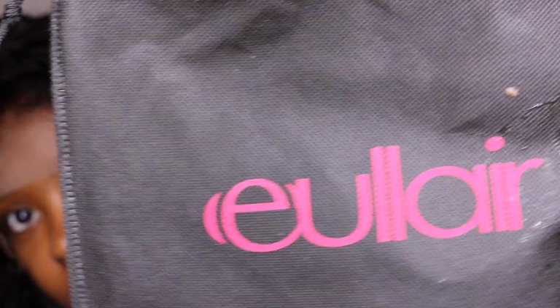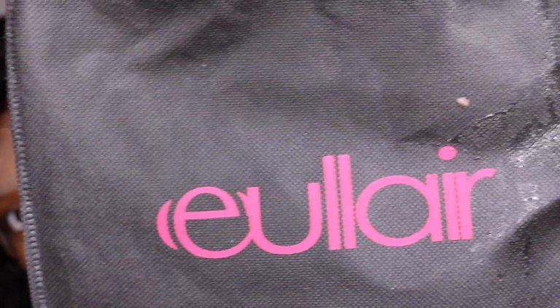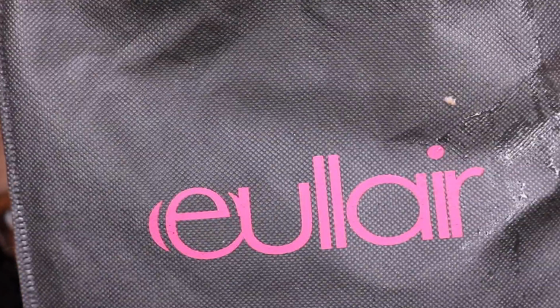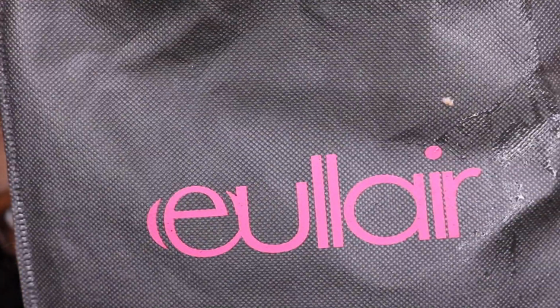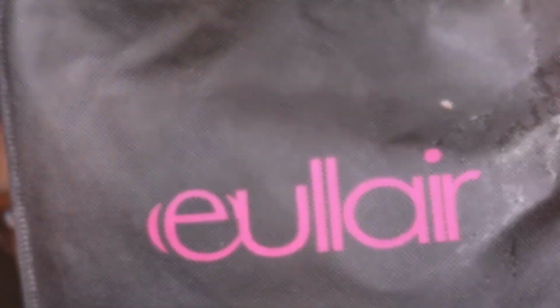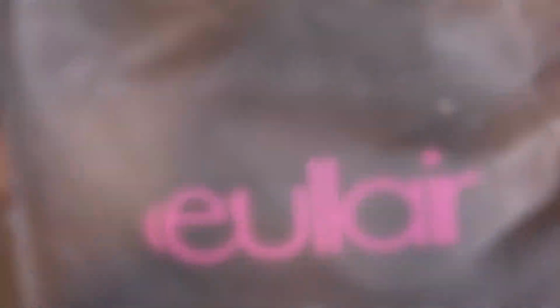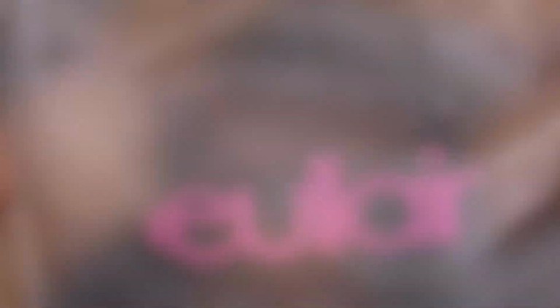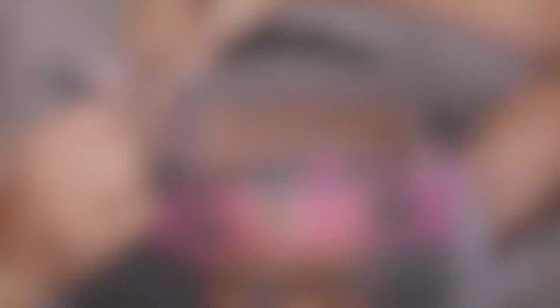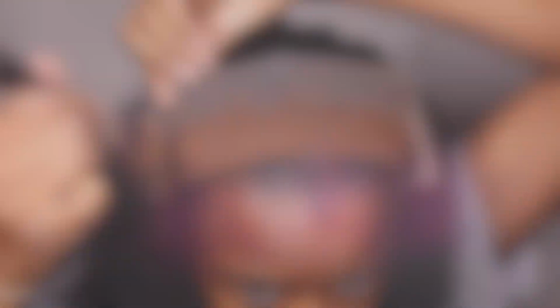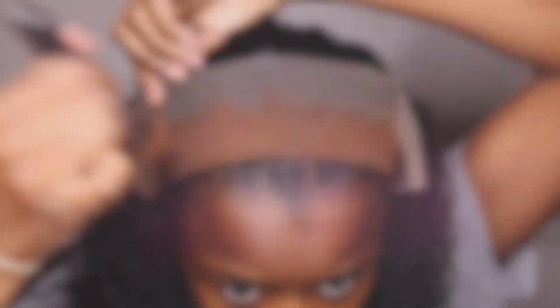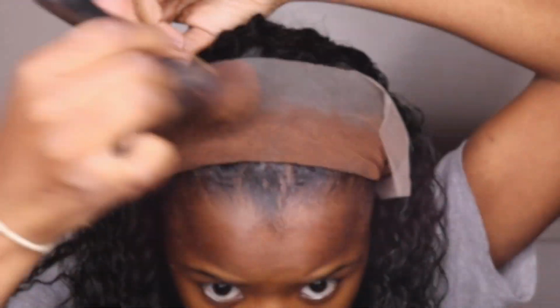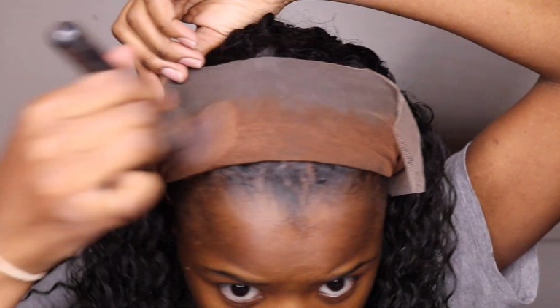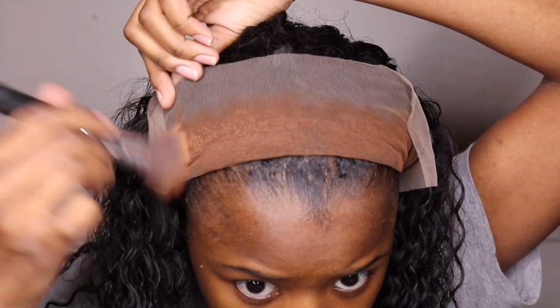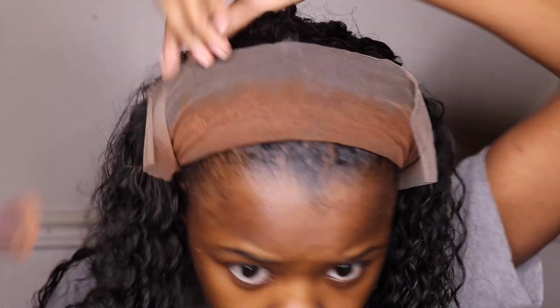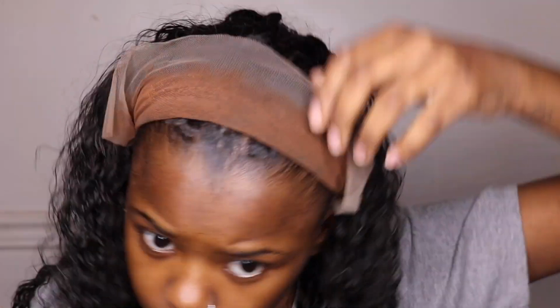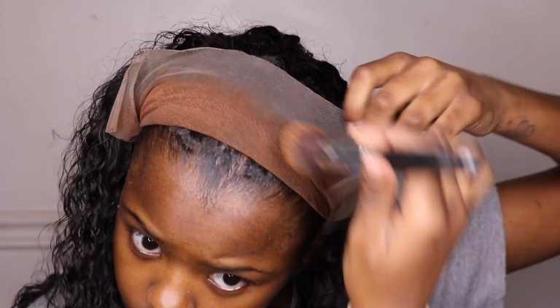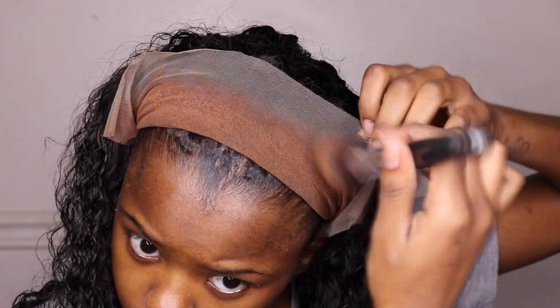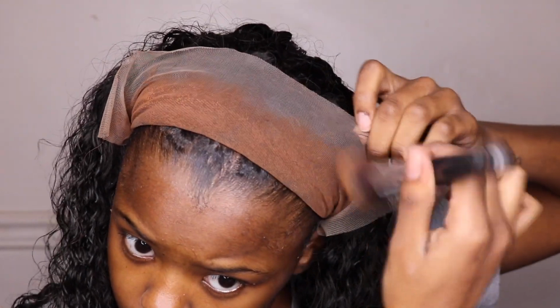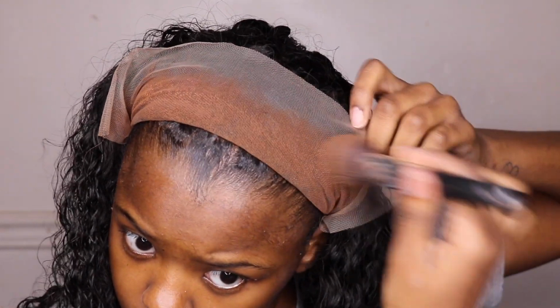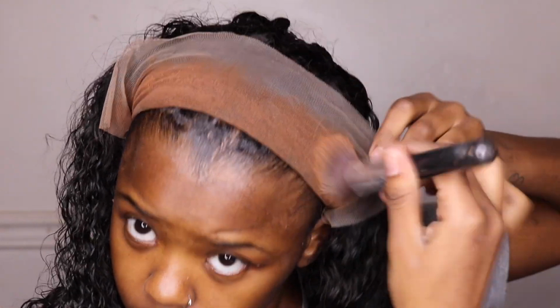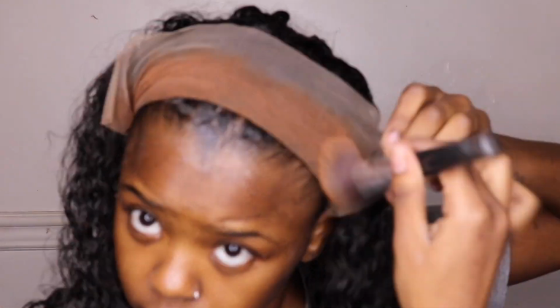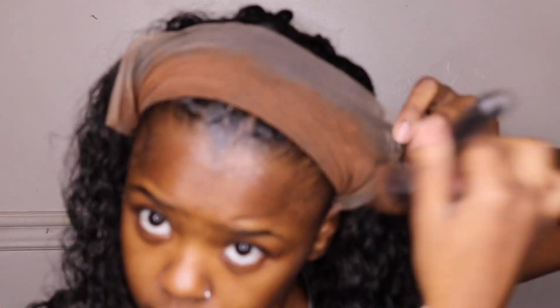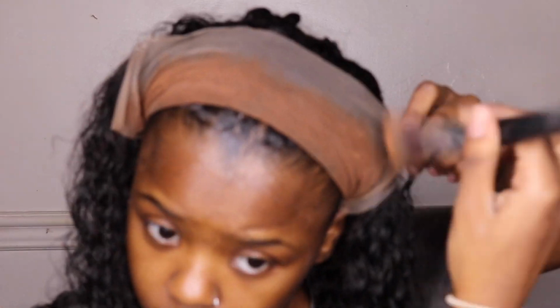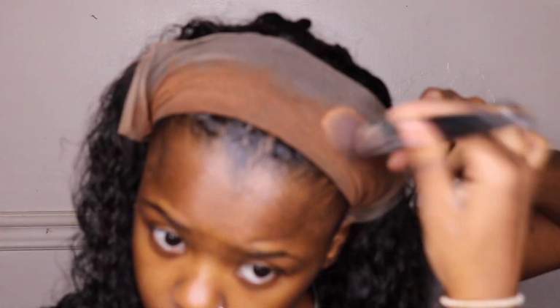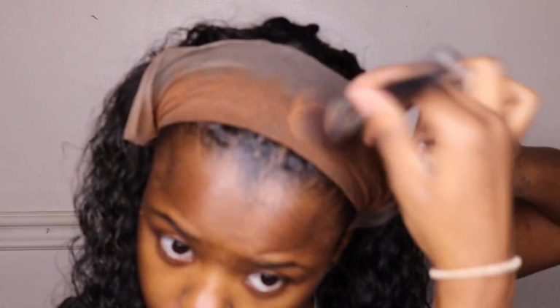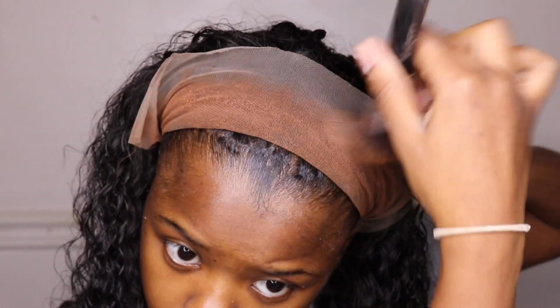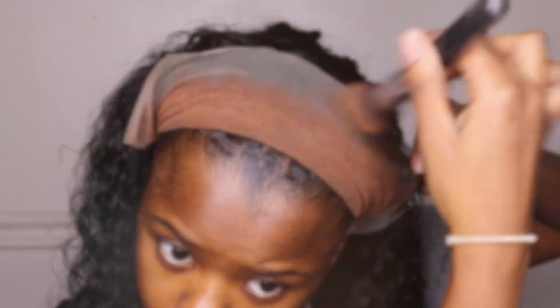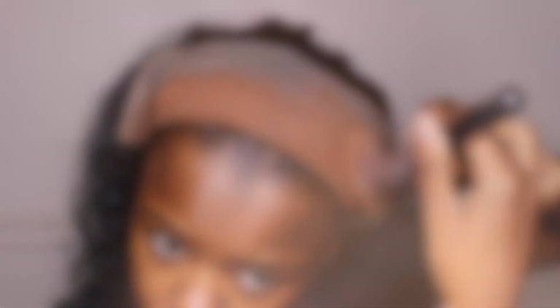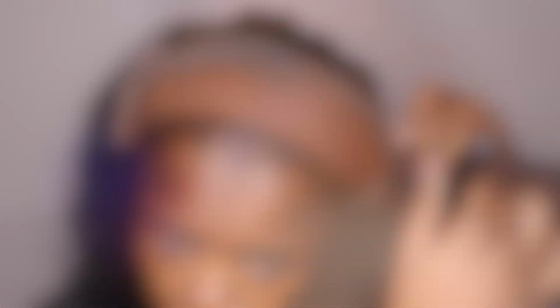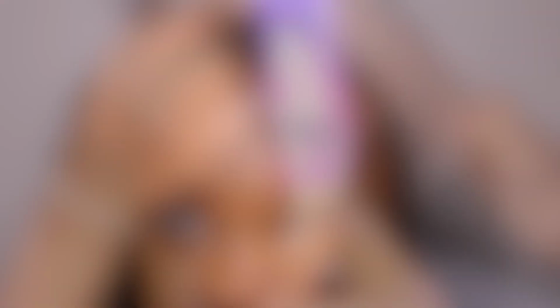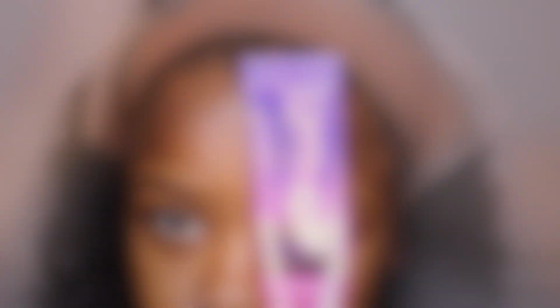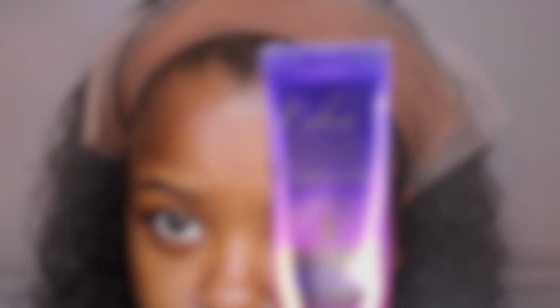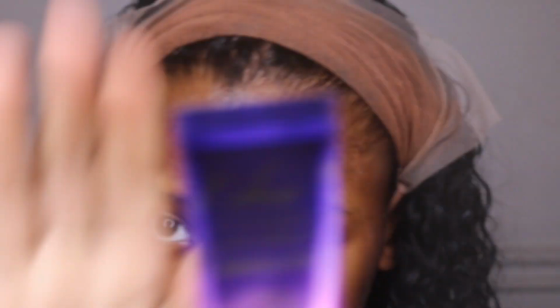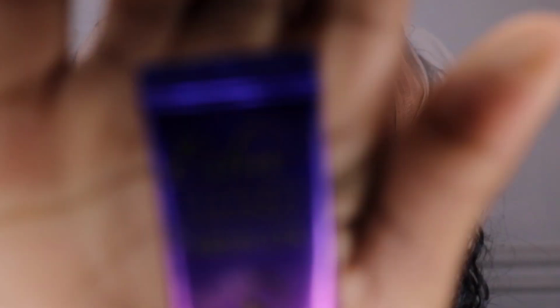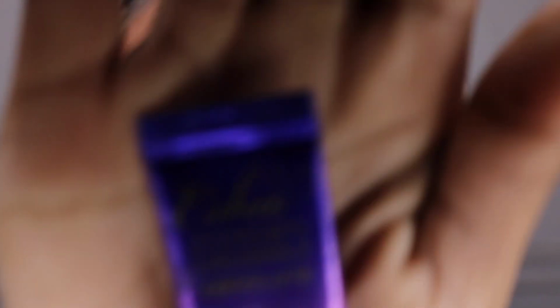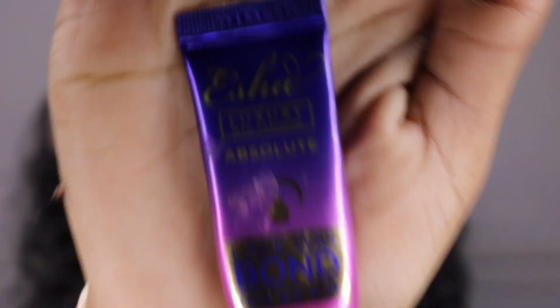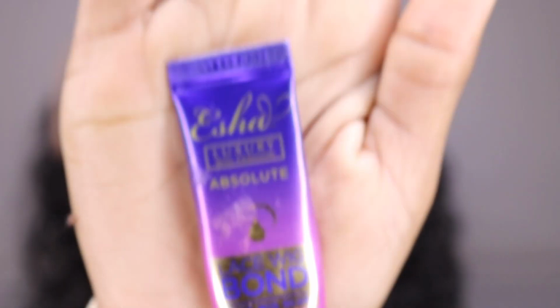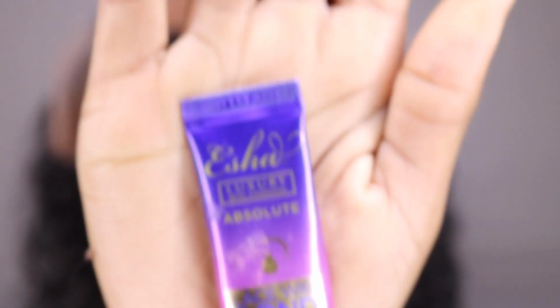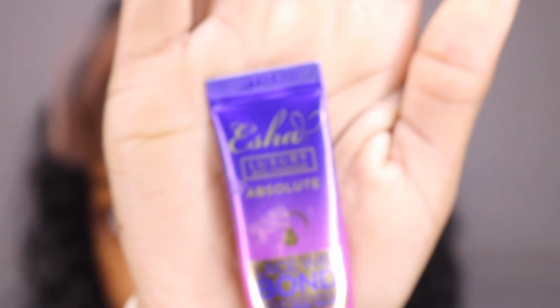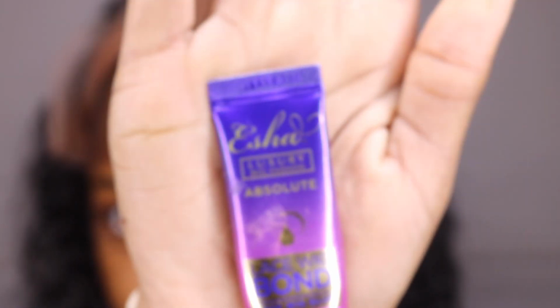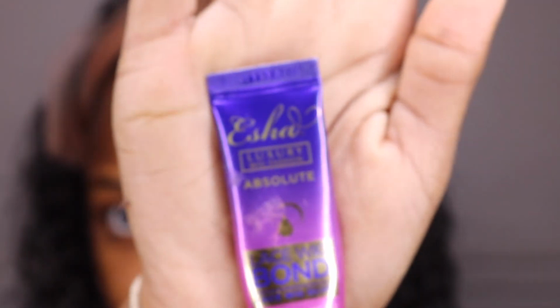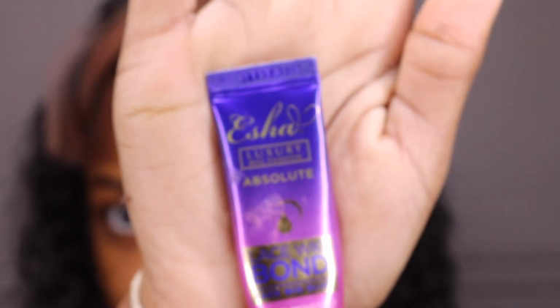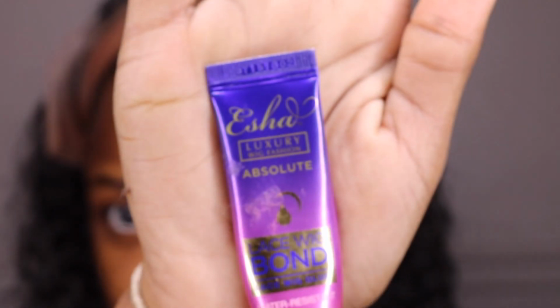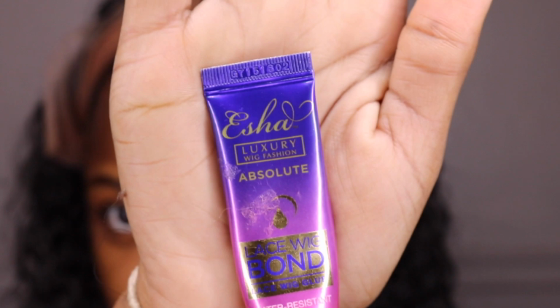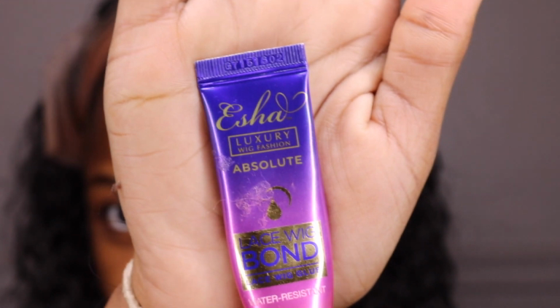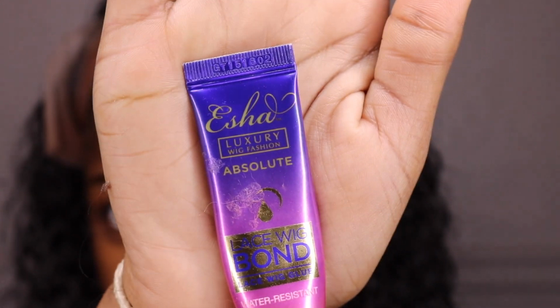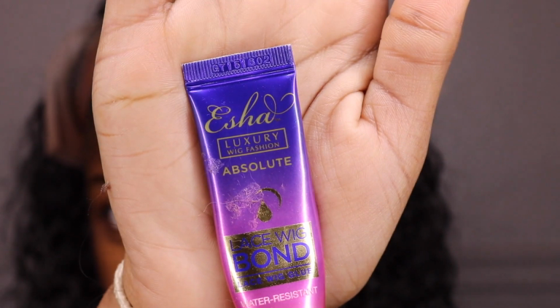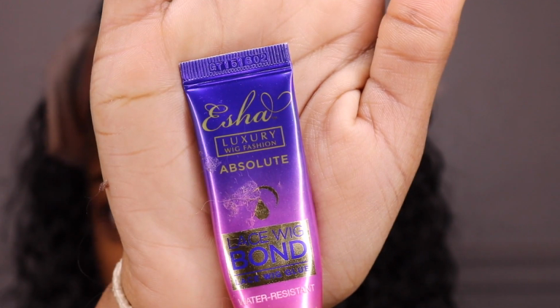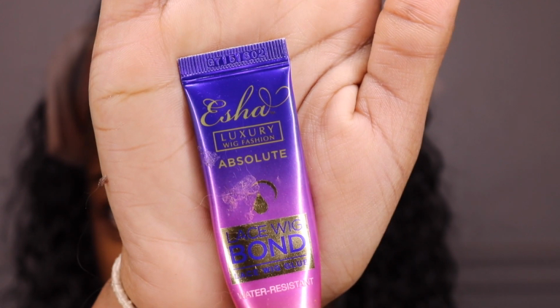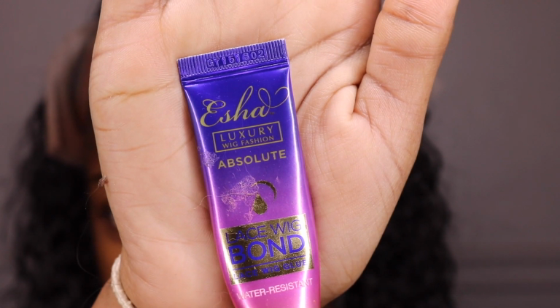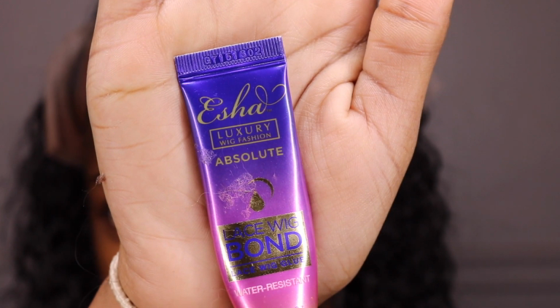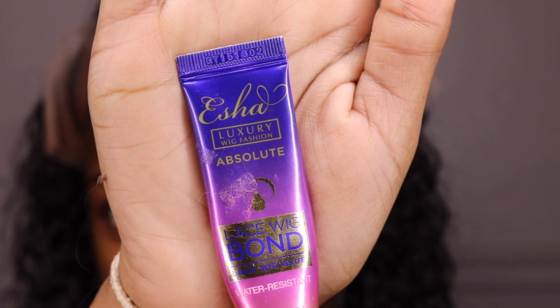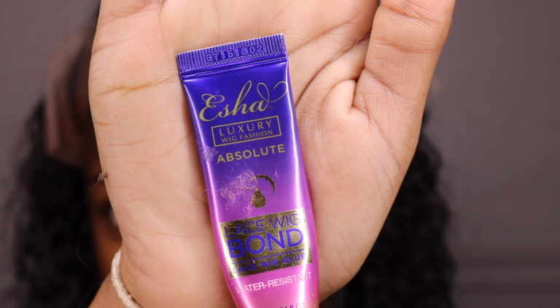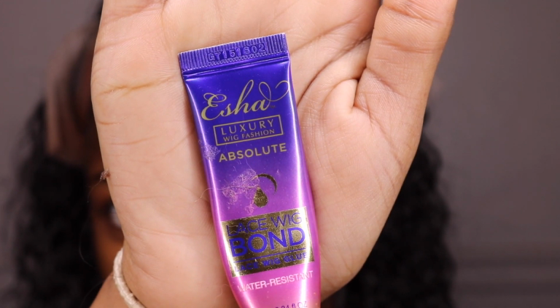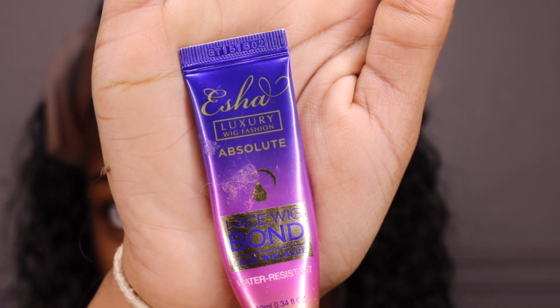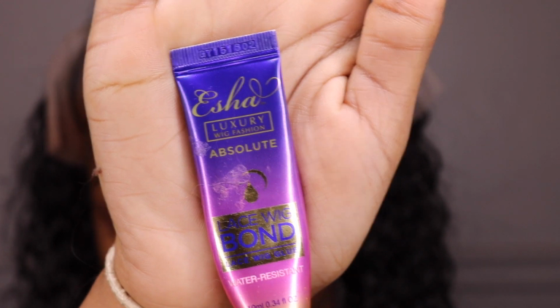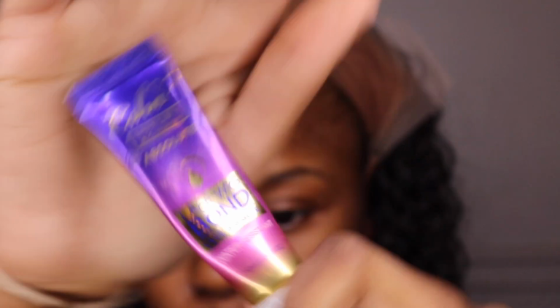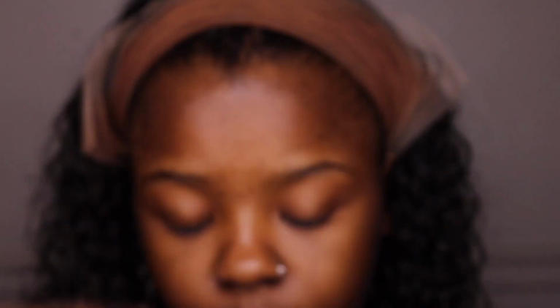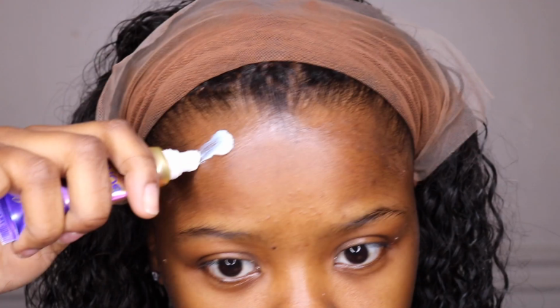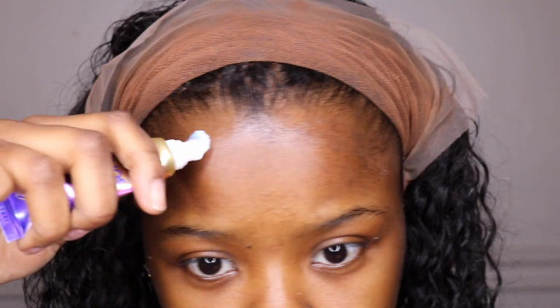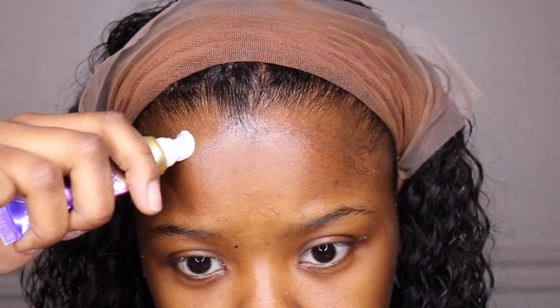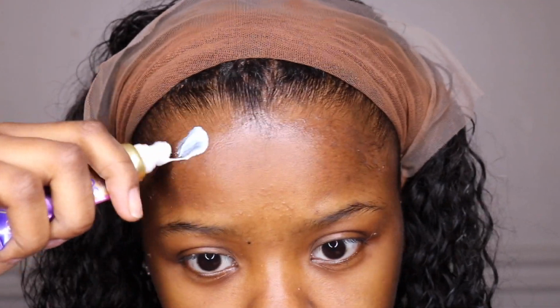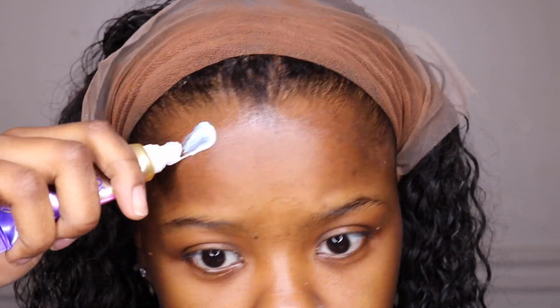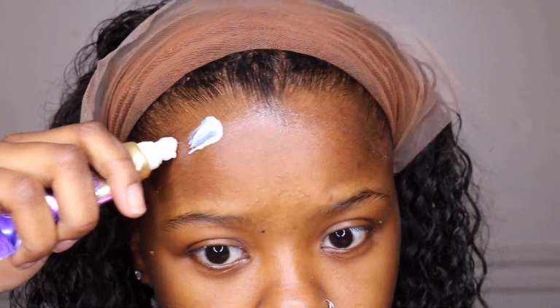Hi! In this video I am partnering with a company called Allure Hair. They sent me an 18 inch frontal wig. It is deep wave.